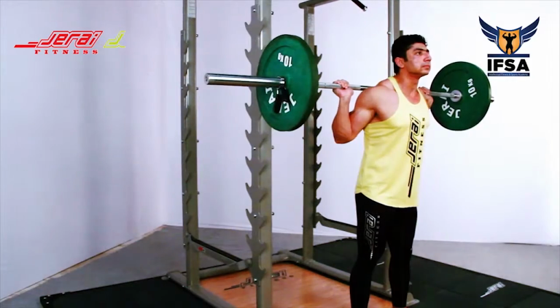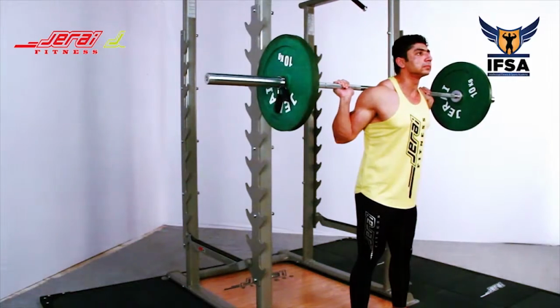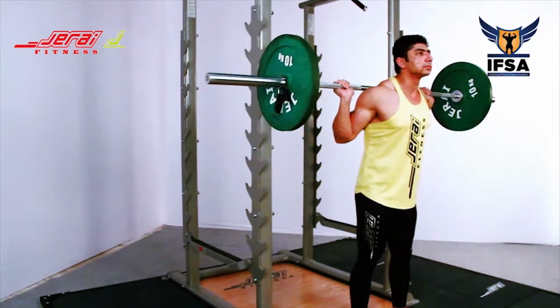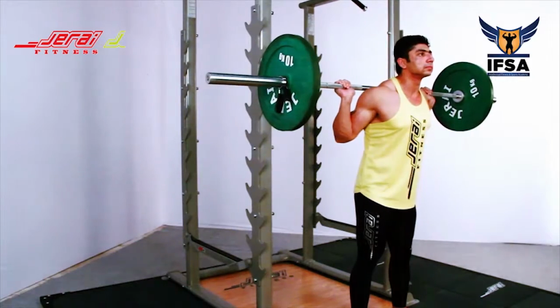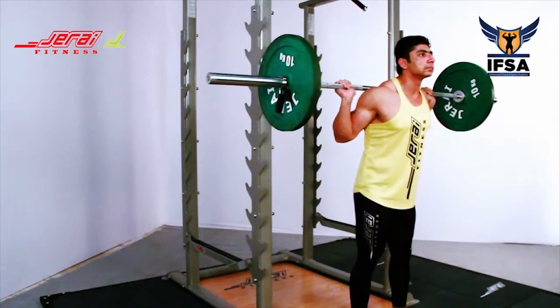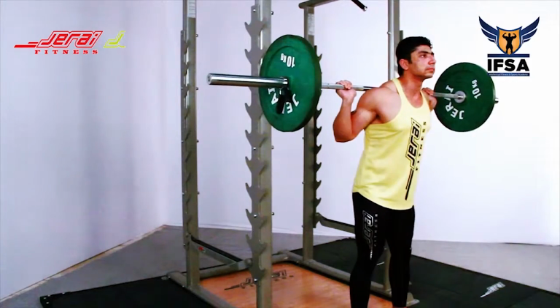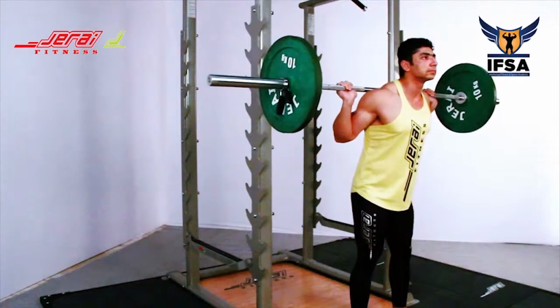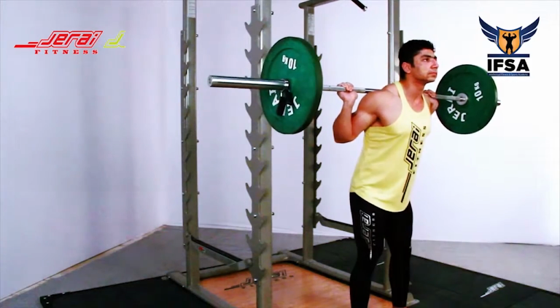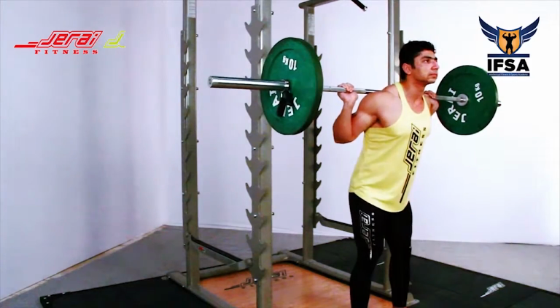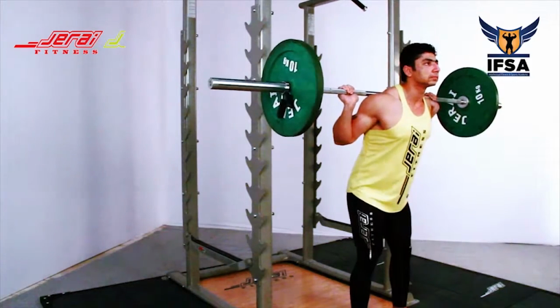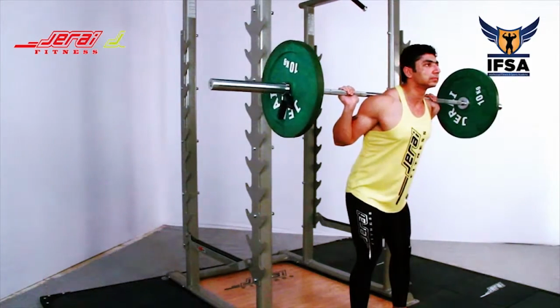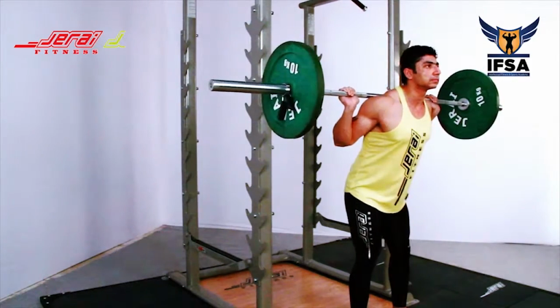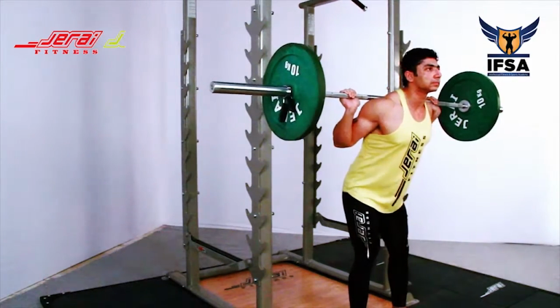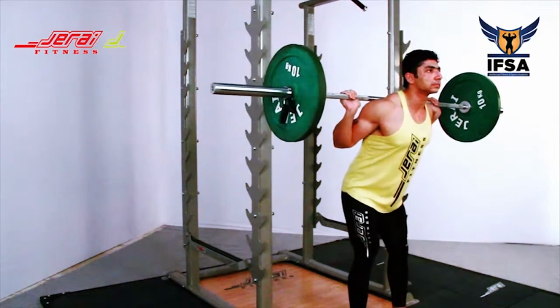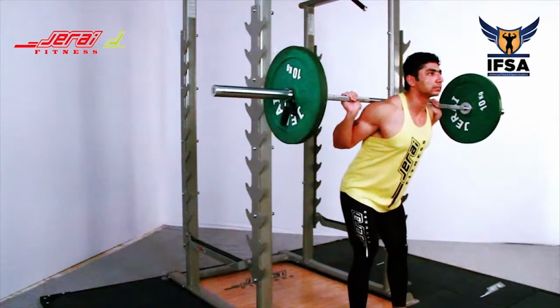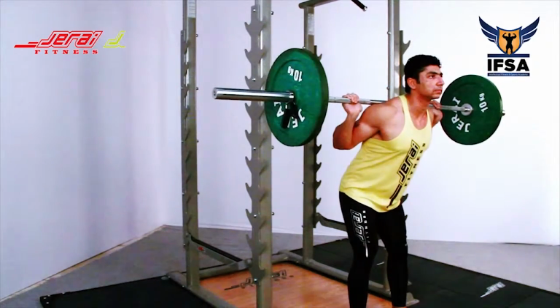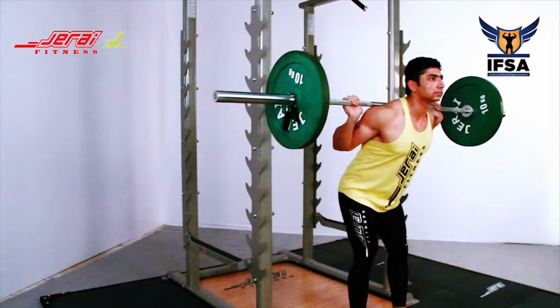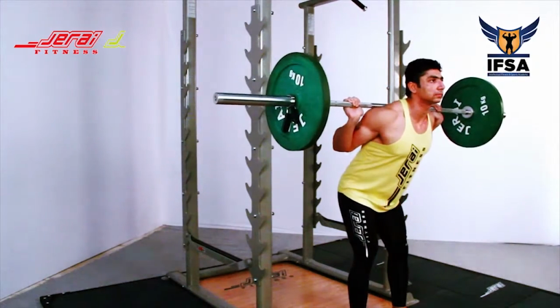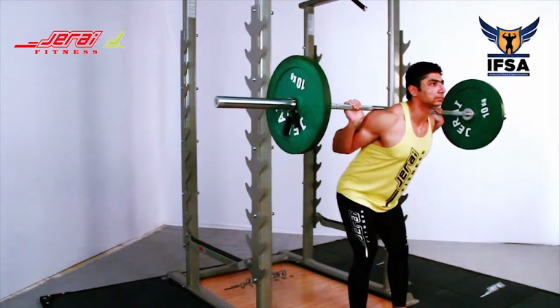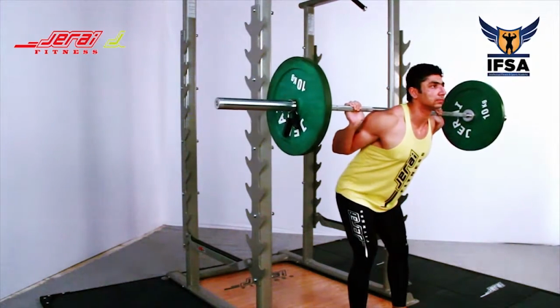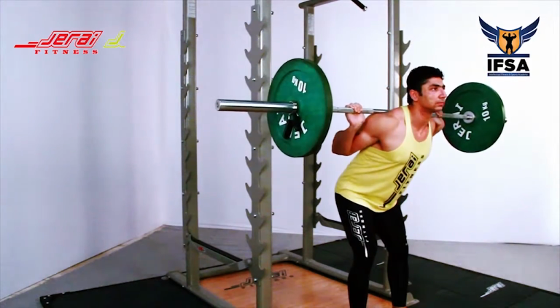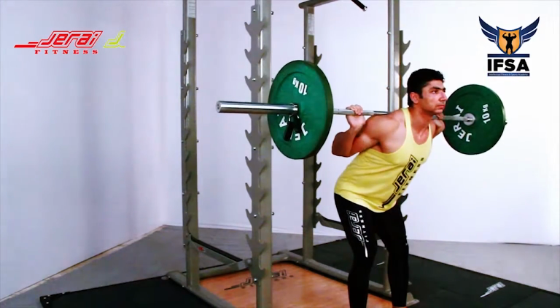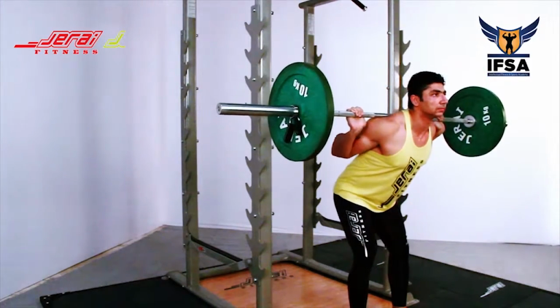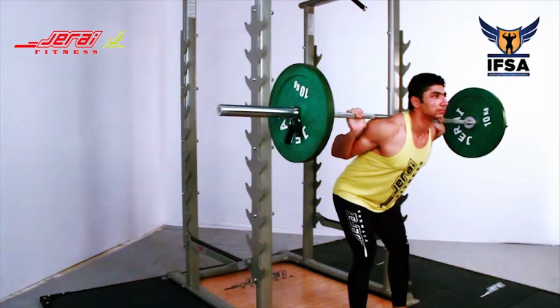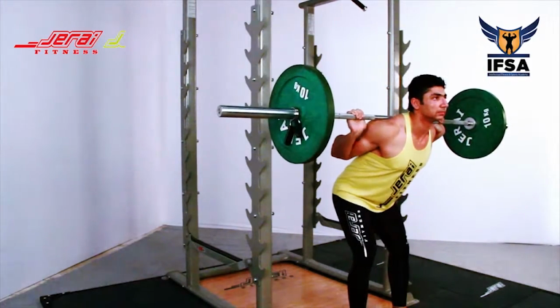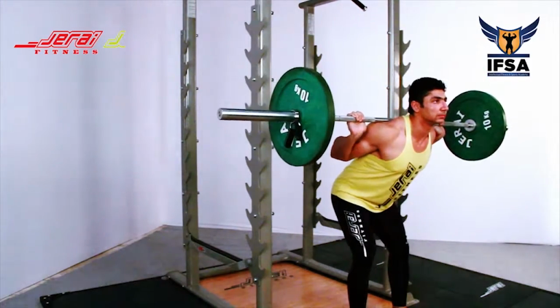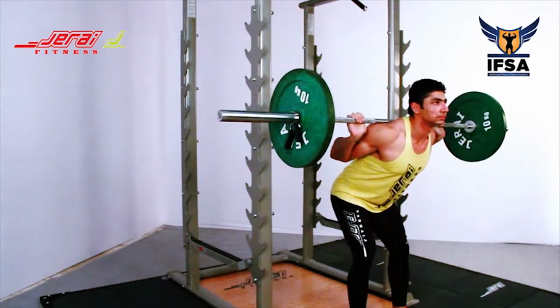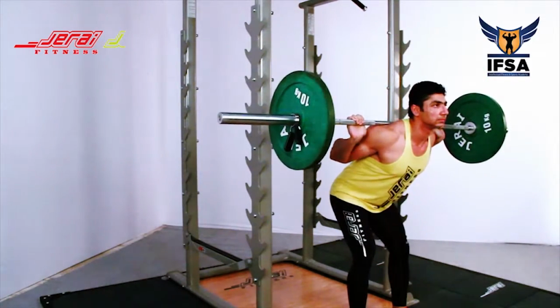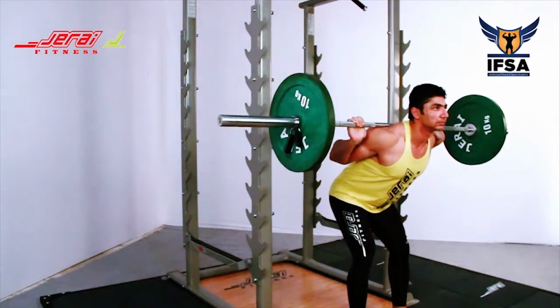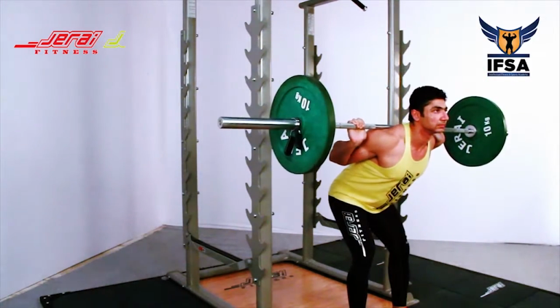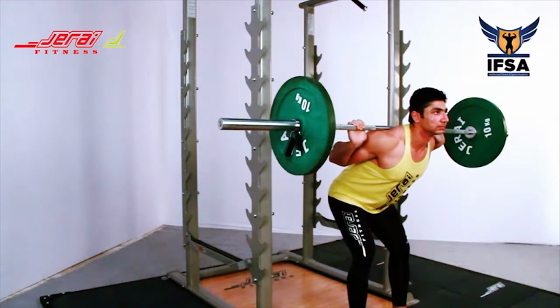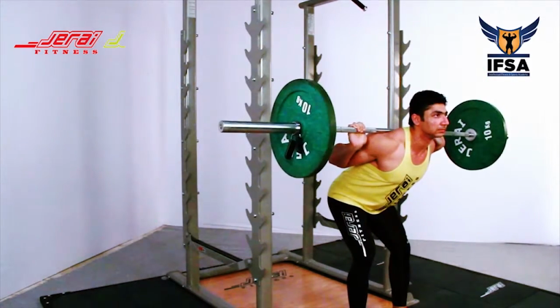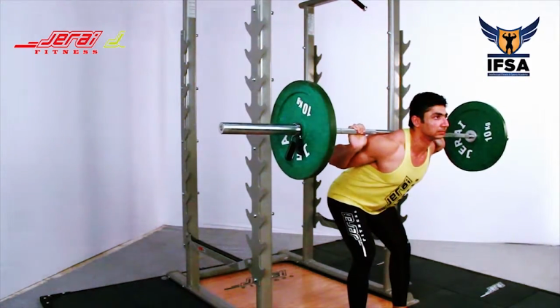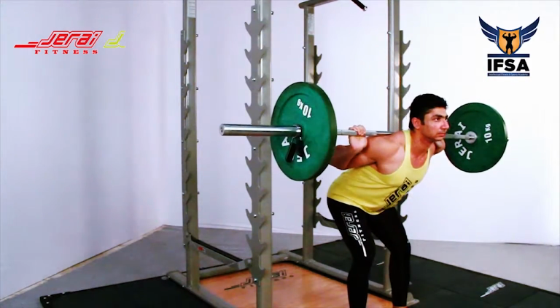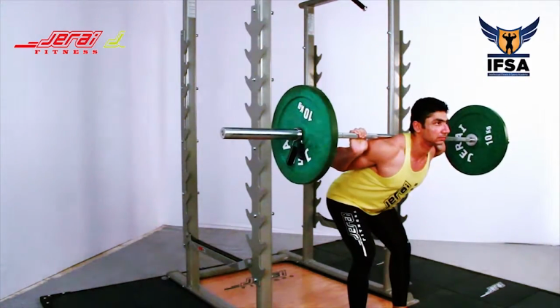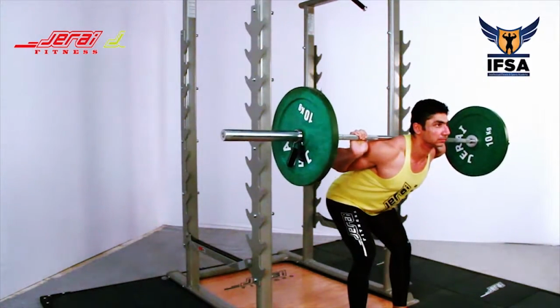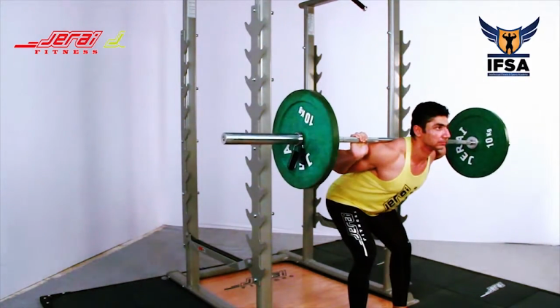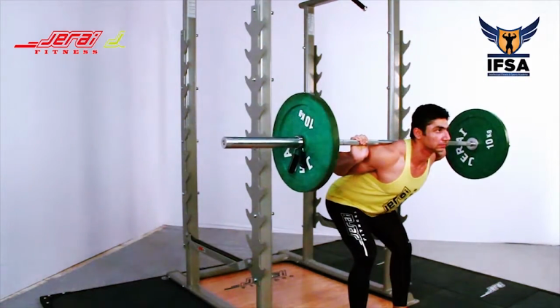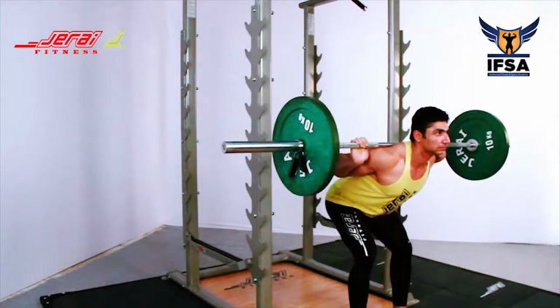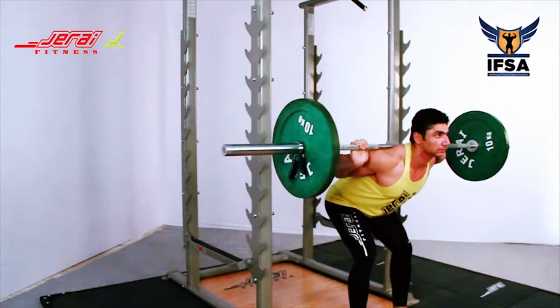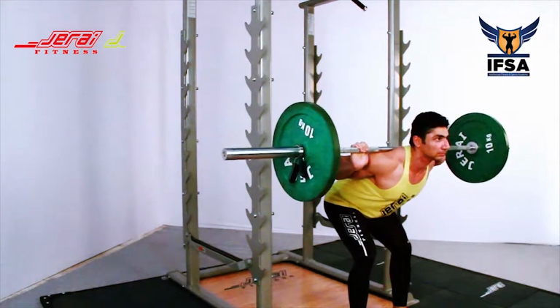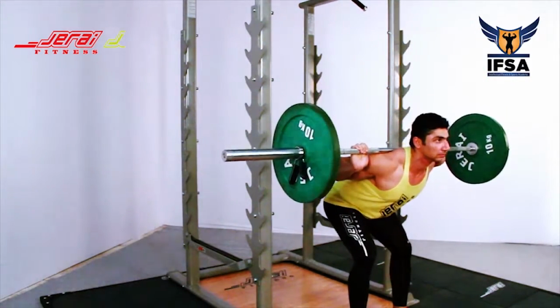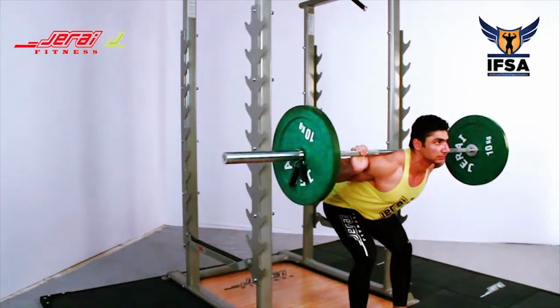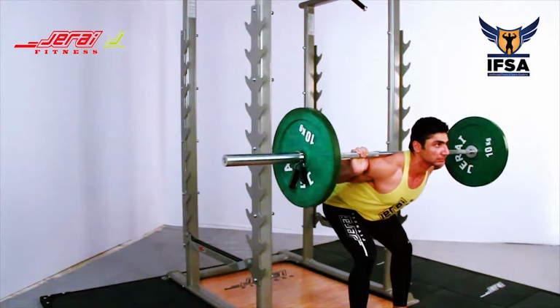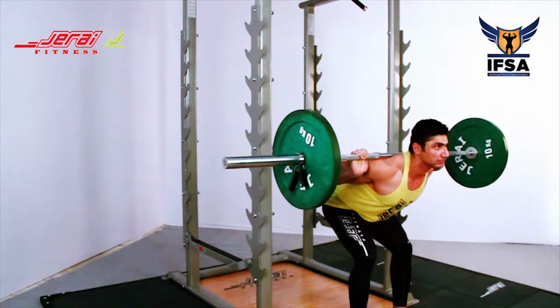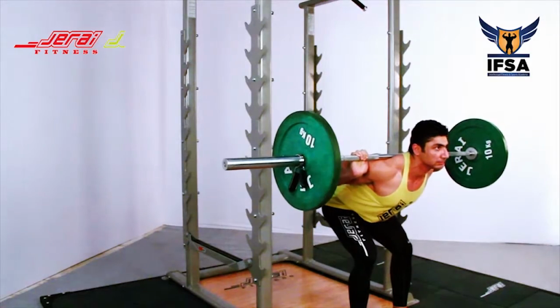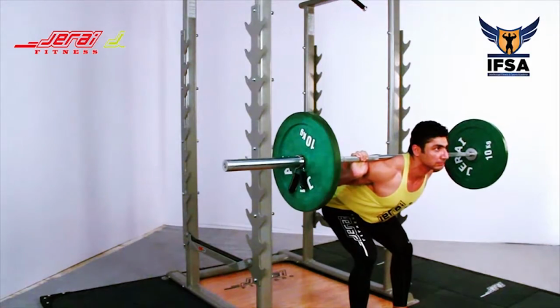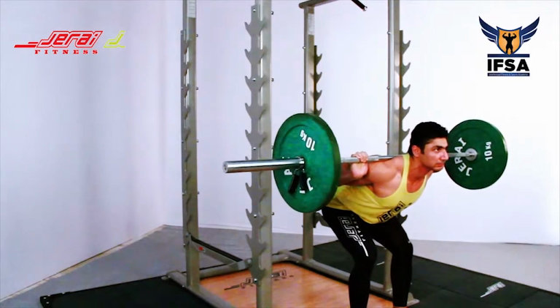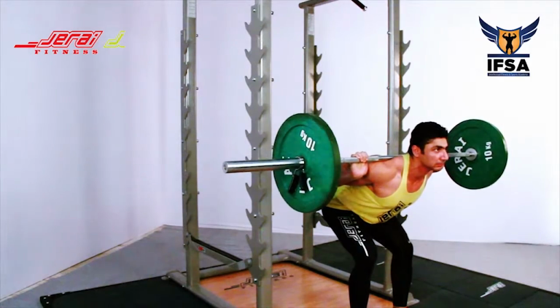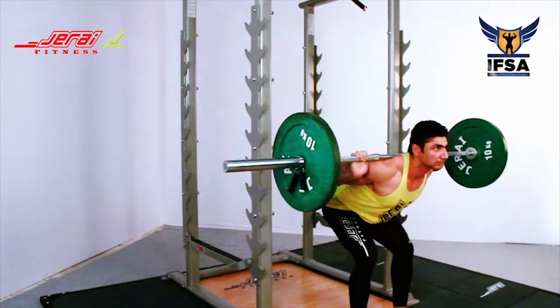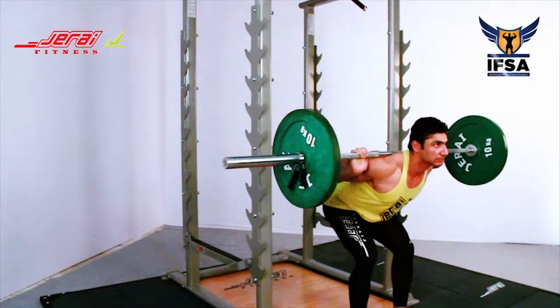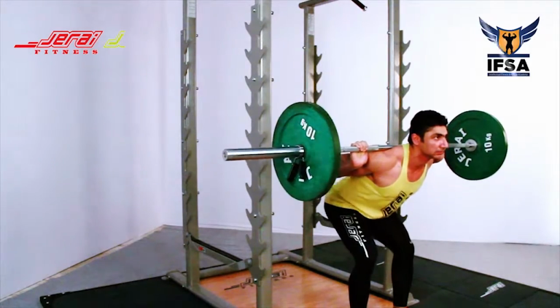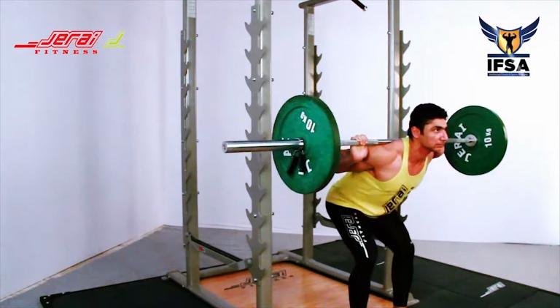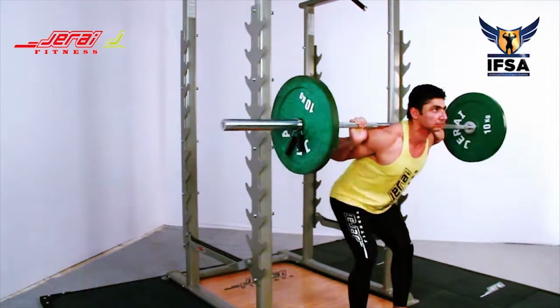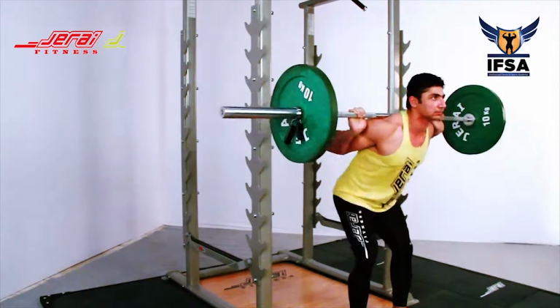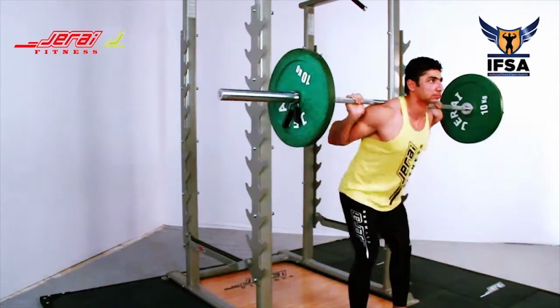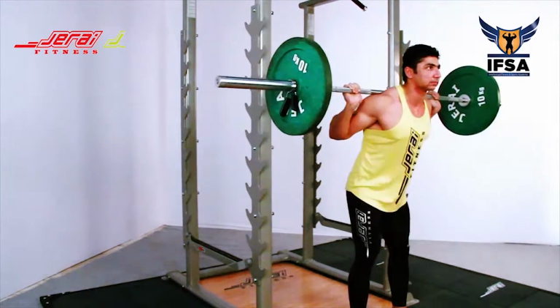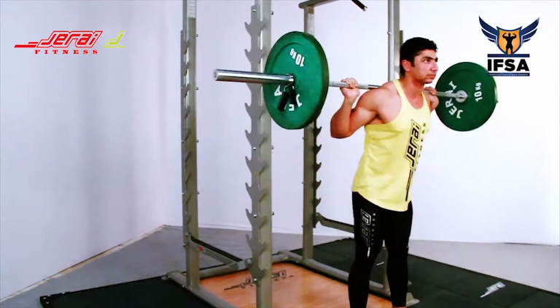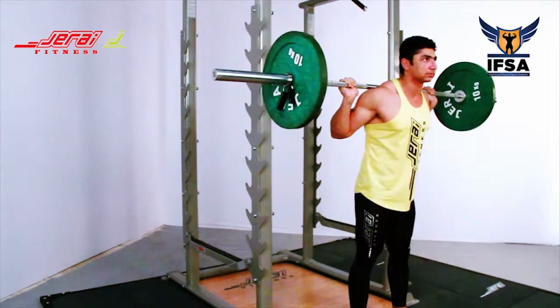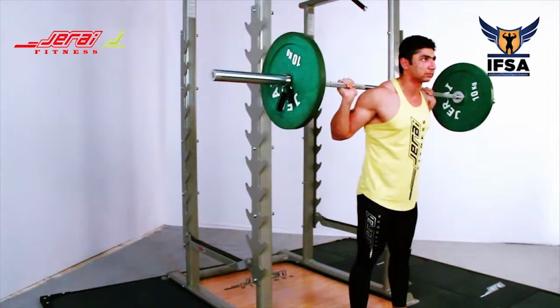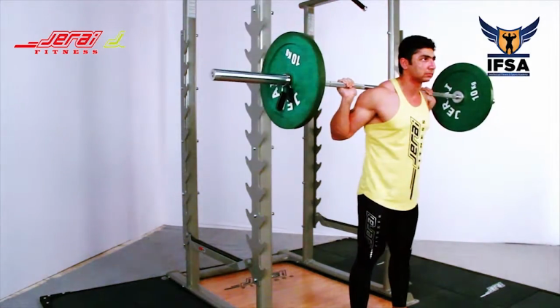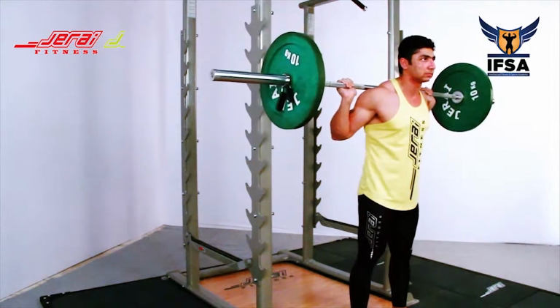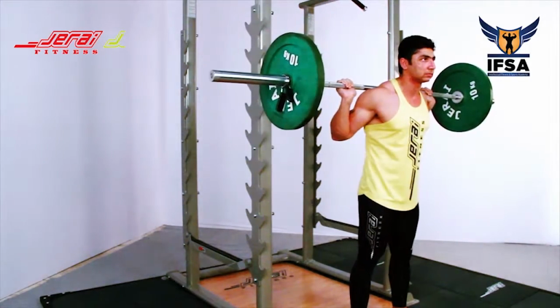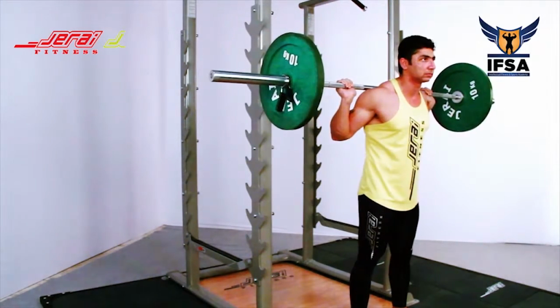Rack out the bar and step out one step. Legs should be hip width with toes facing straight.